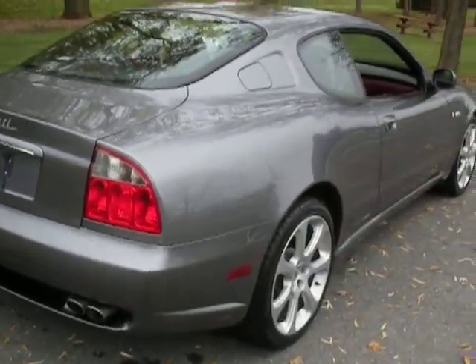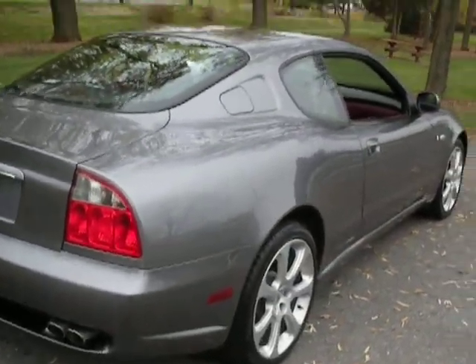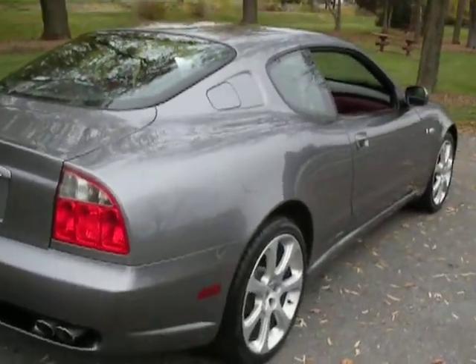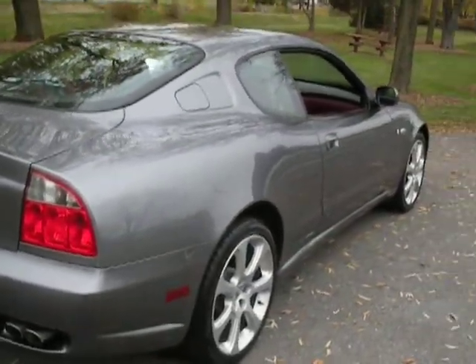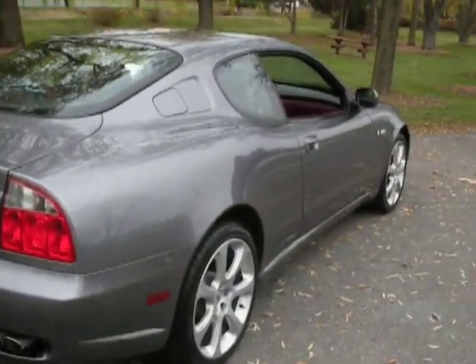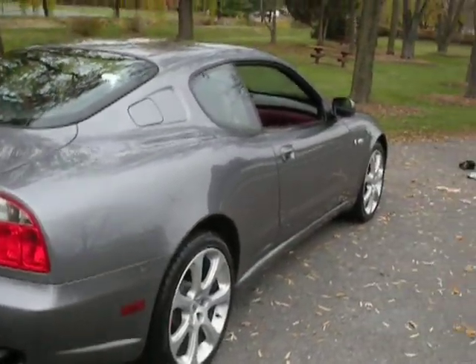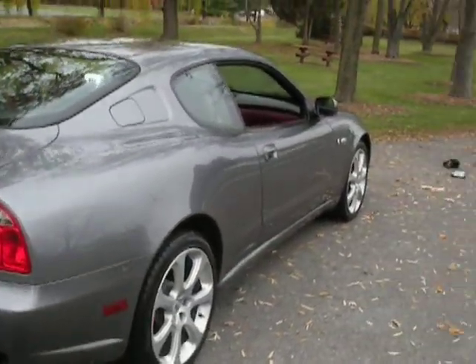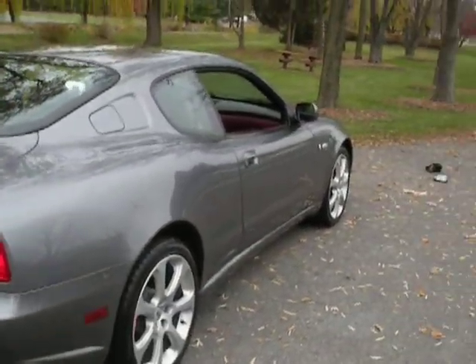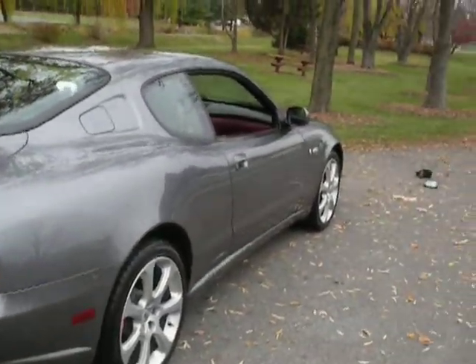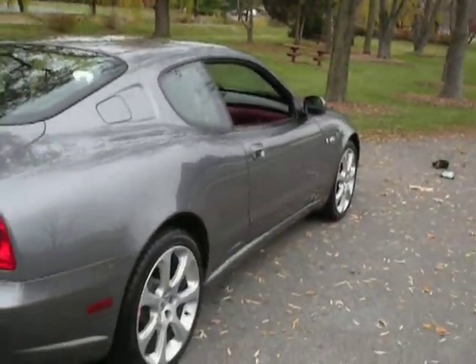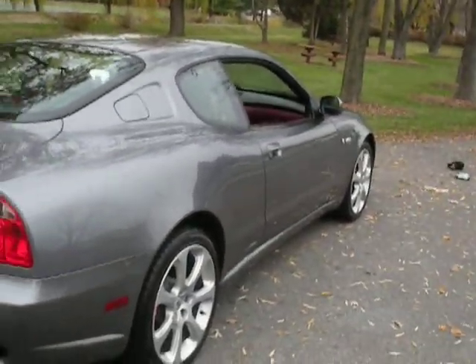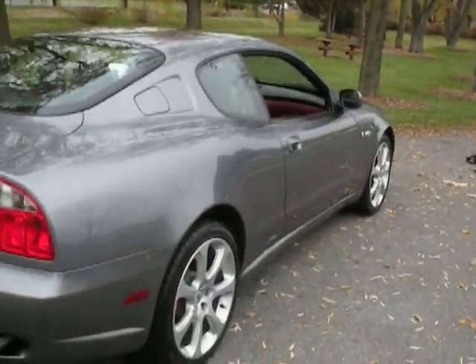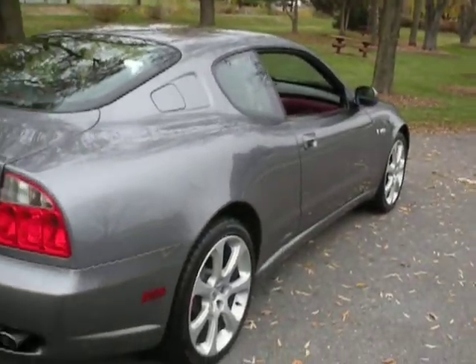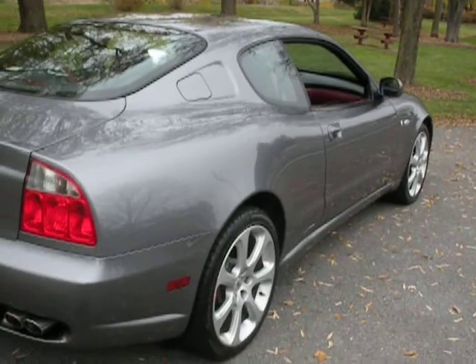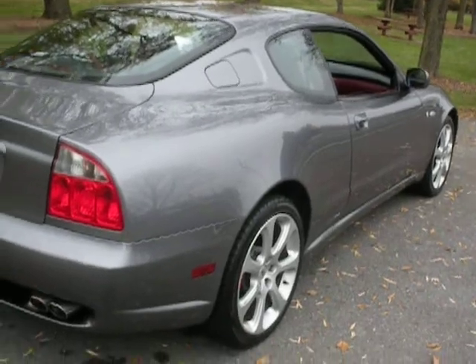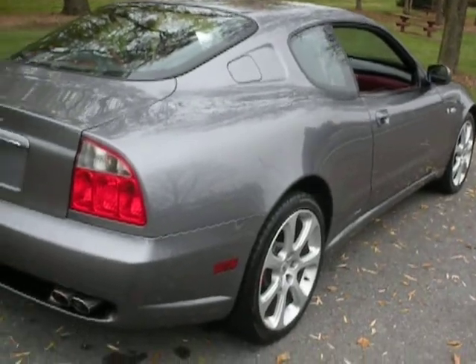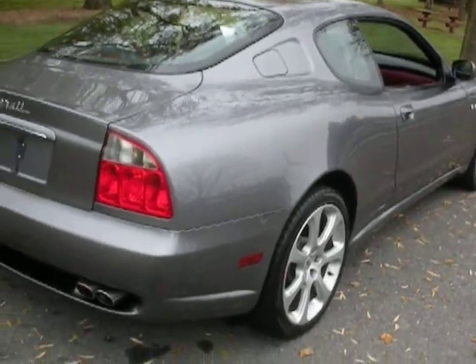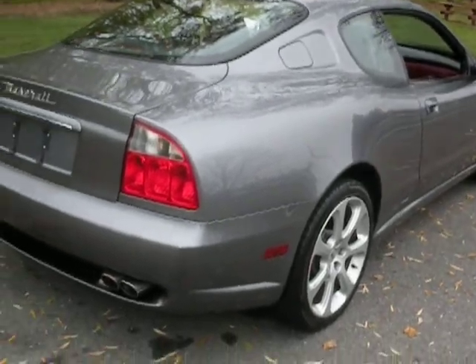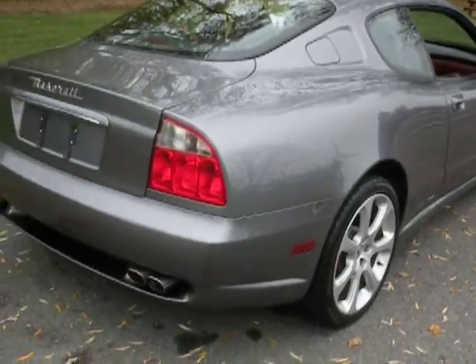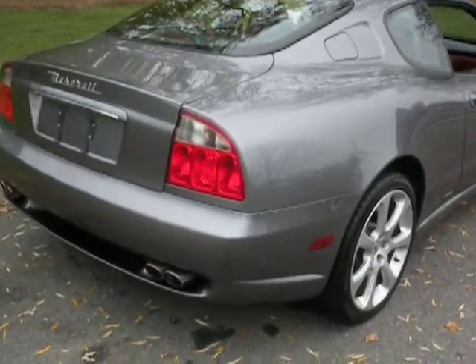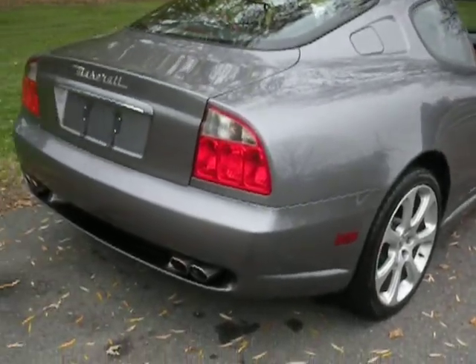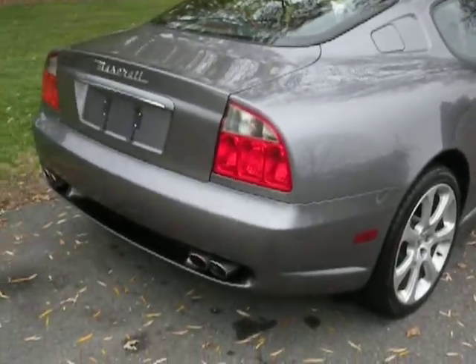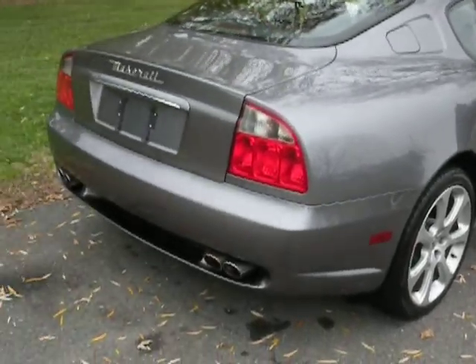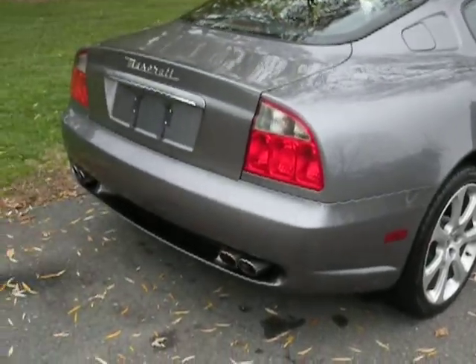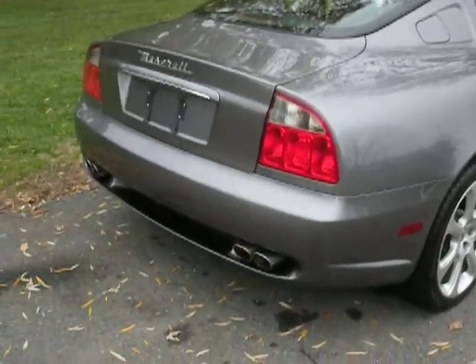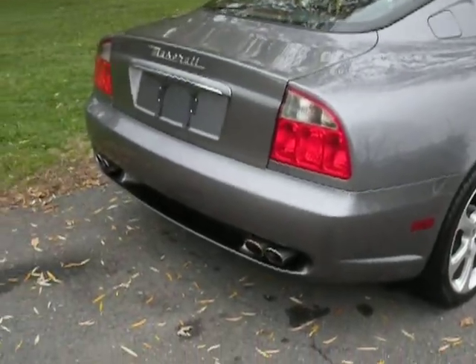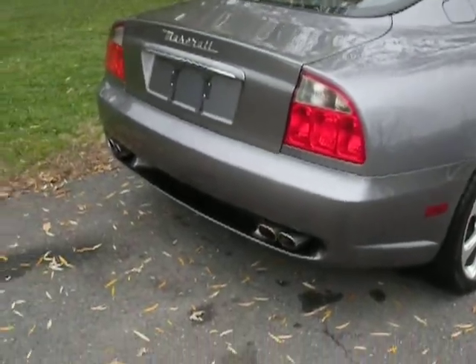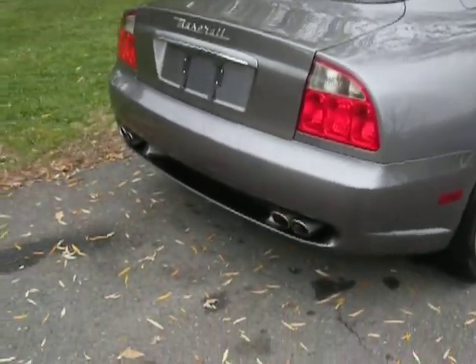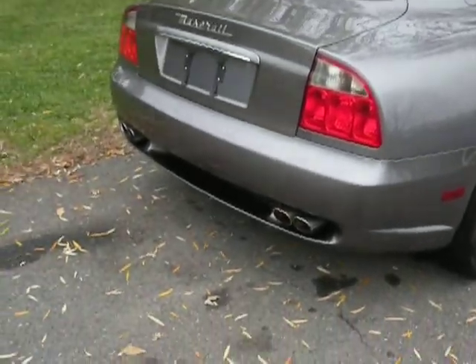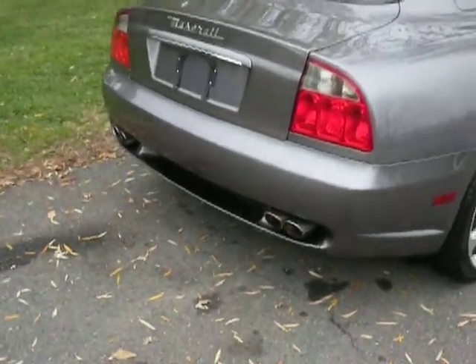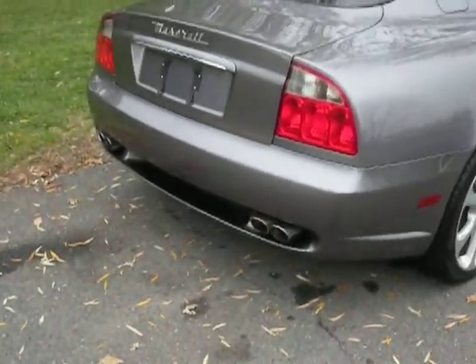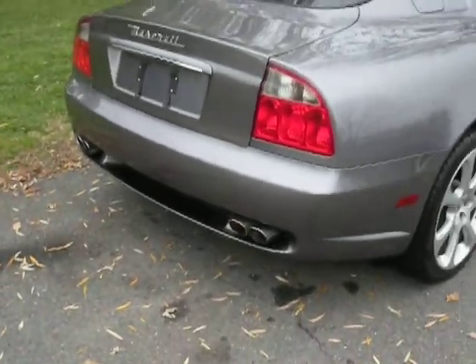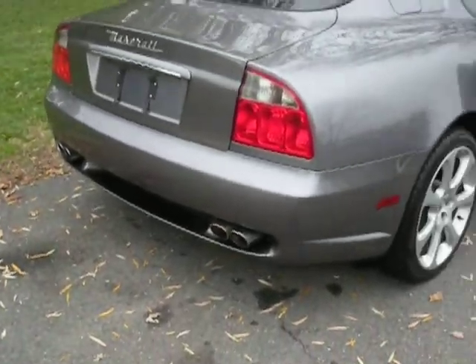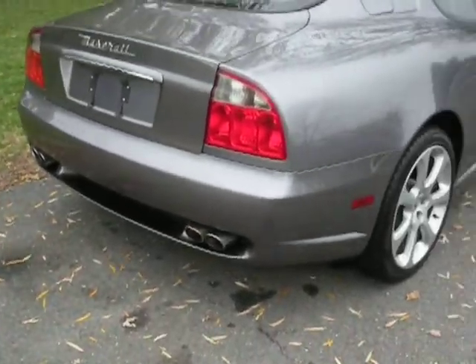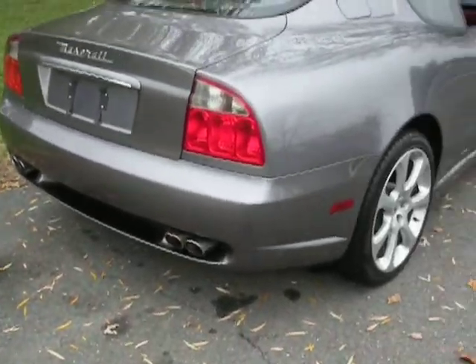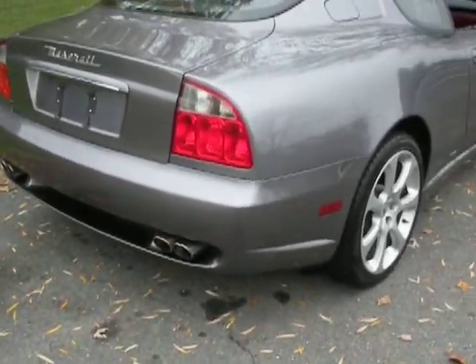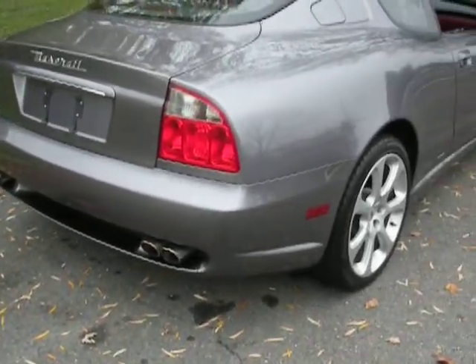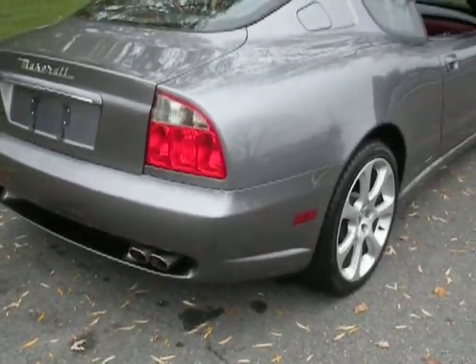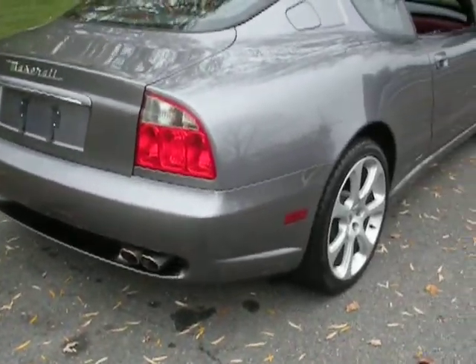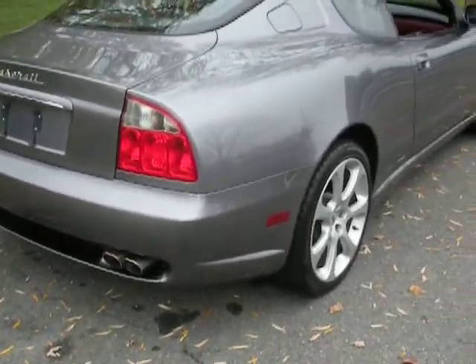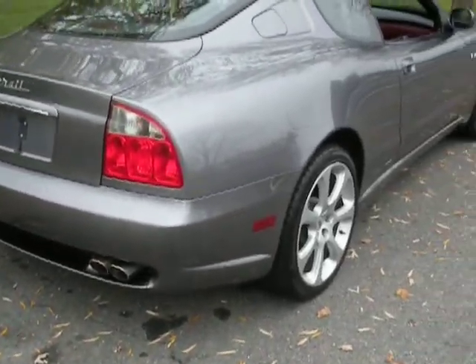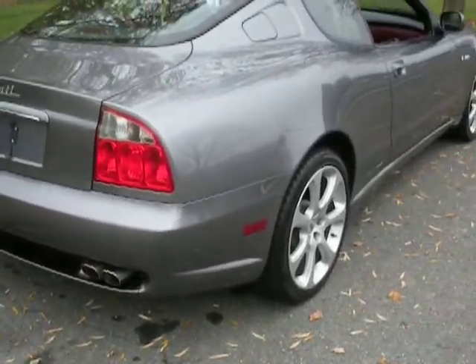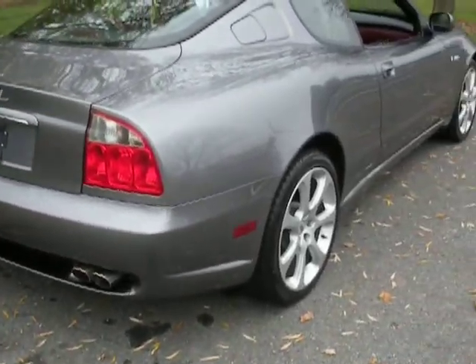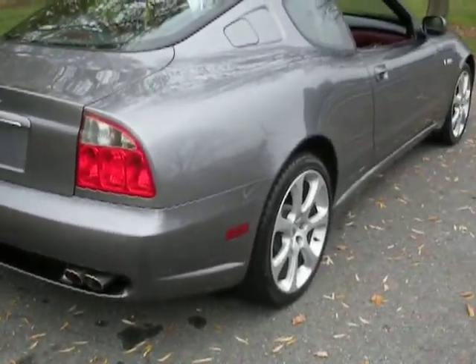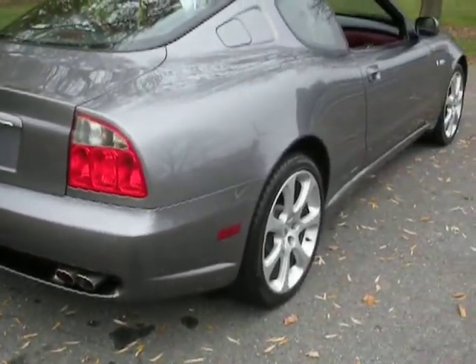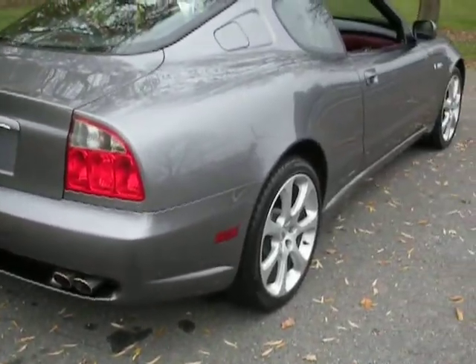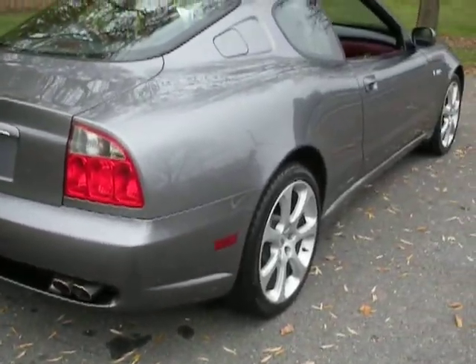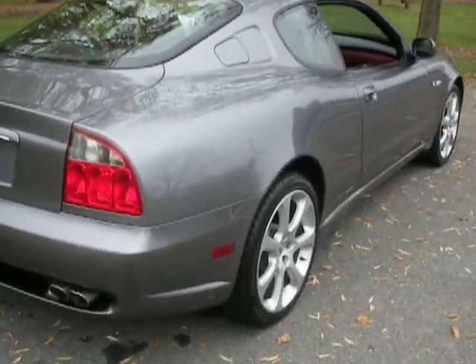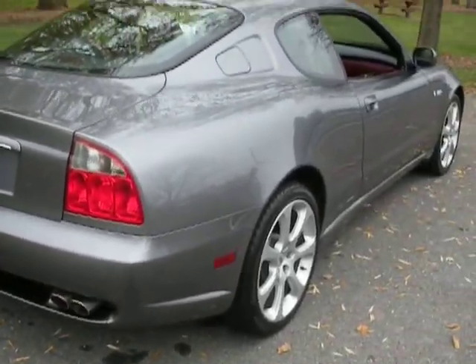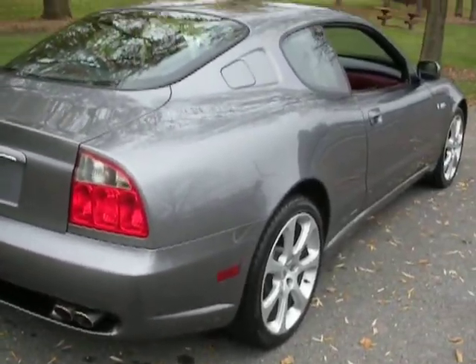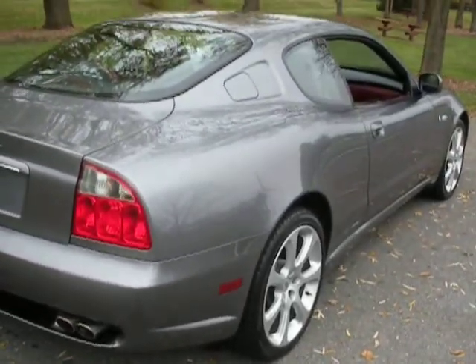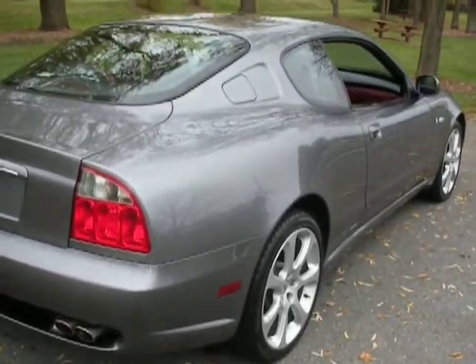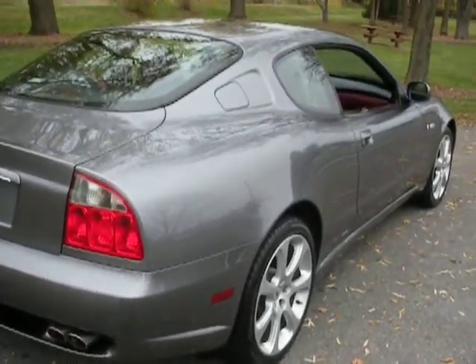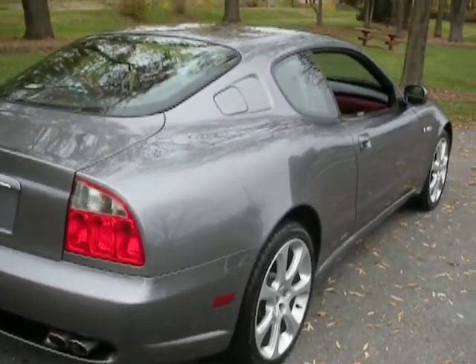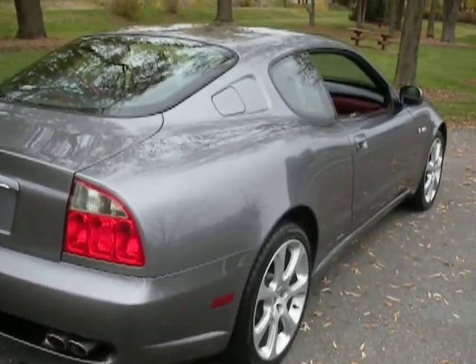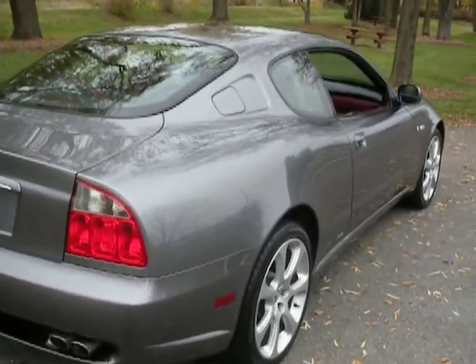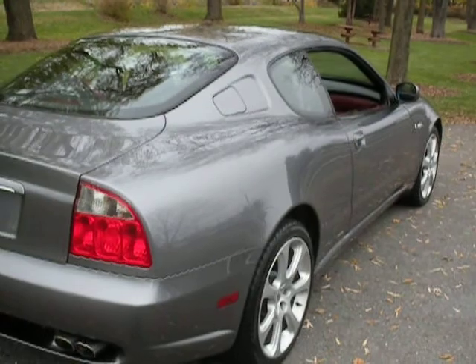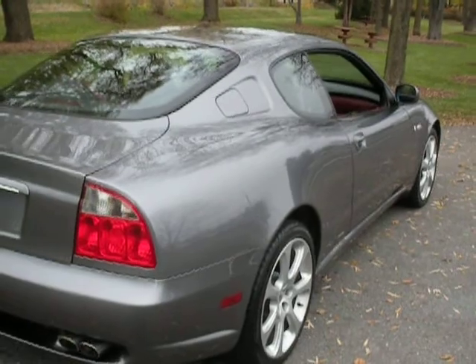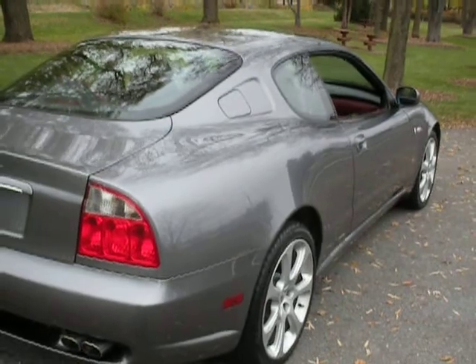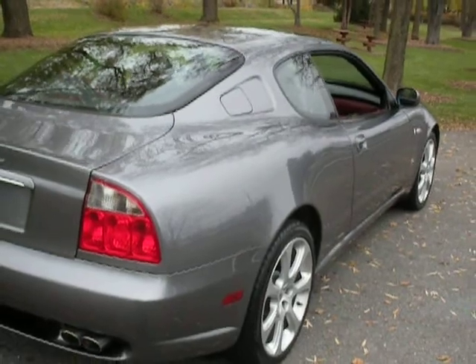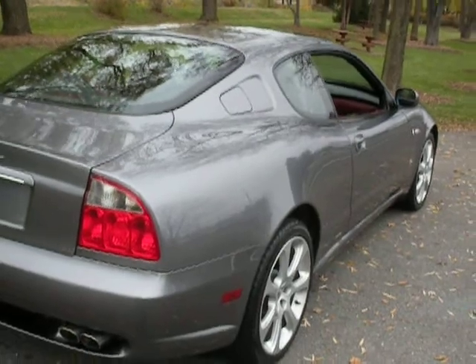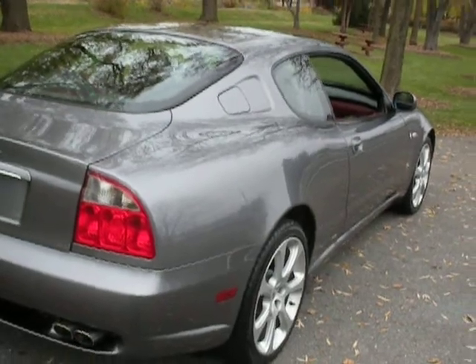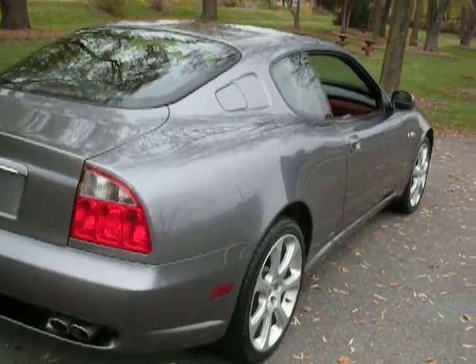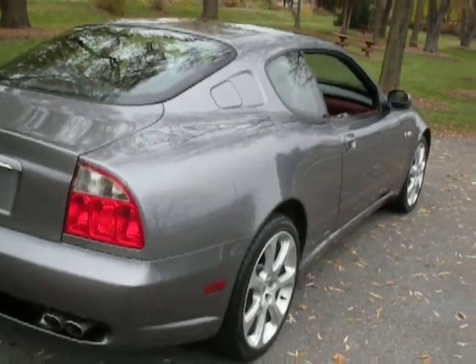This is a car for under $30,000. It has an awful lot of show for that.